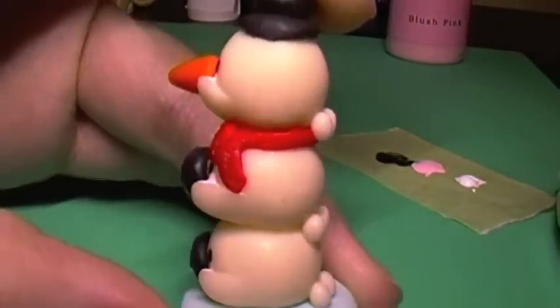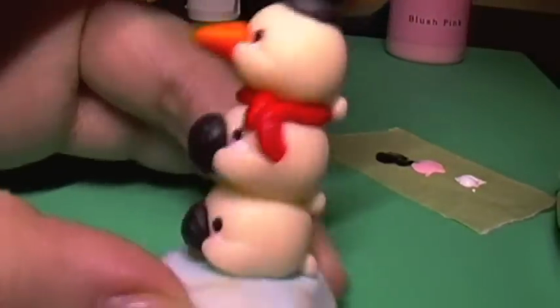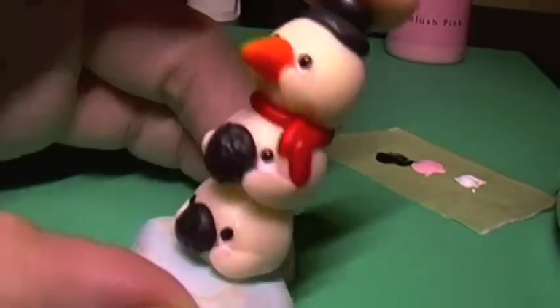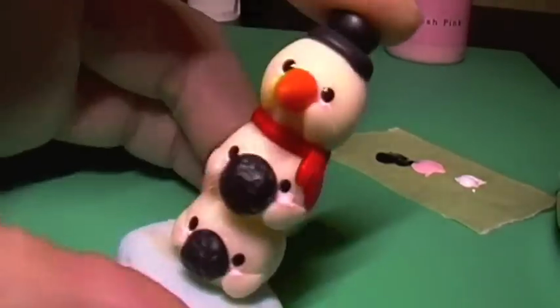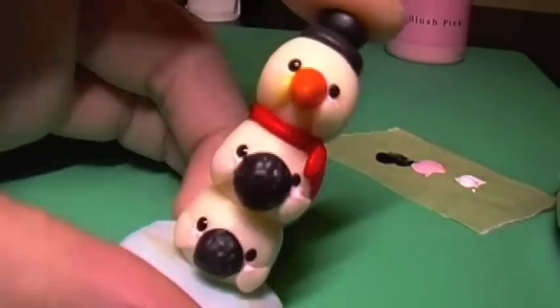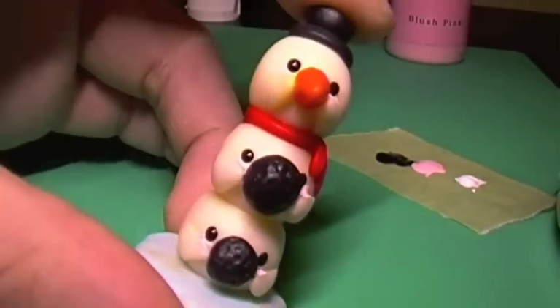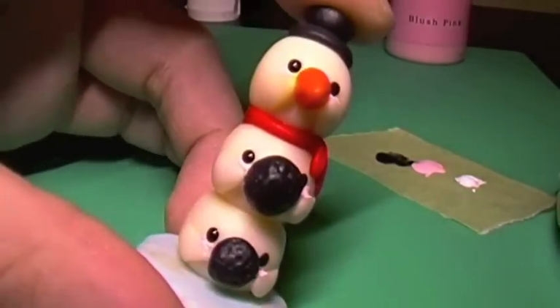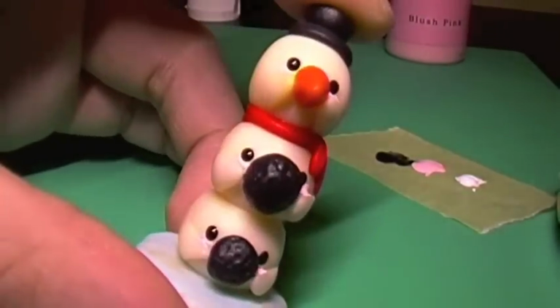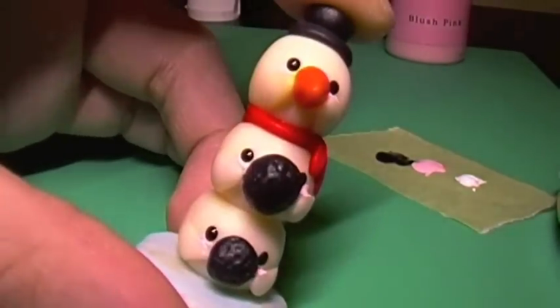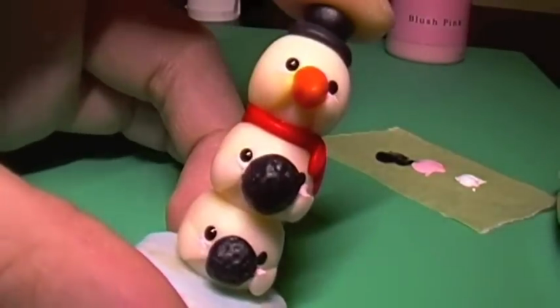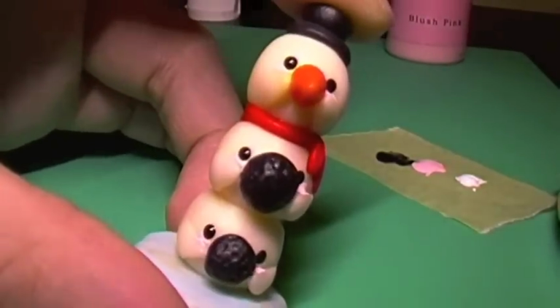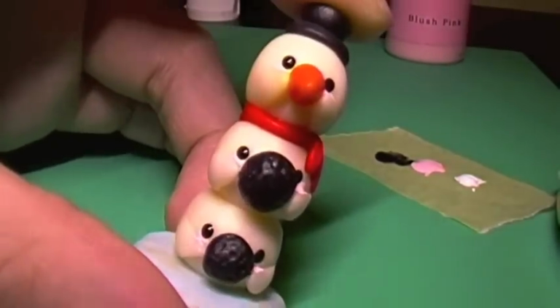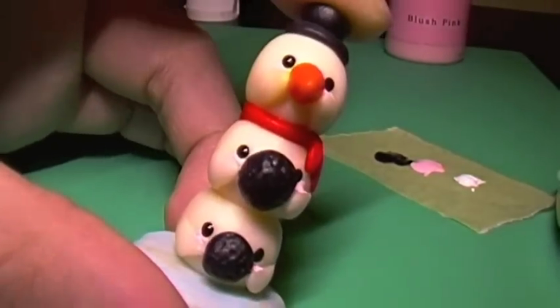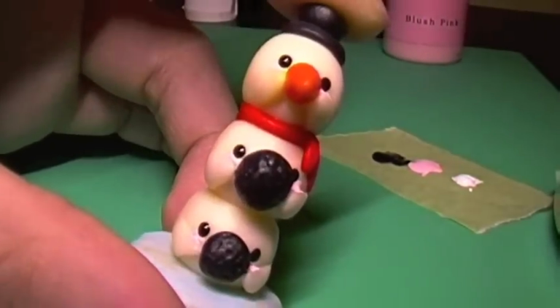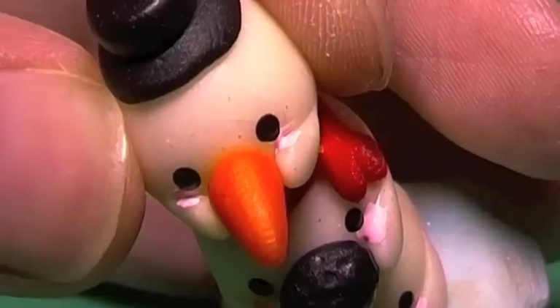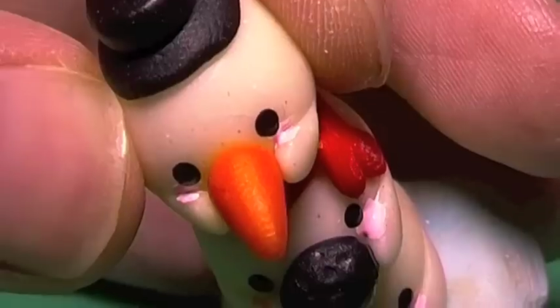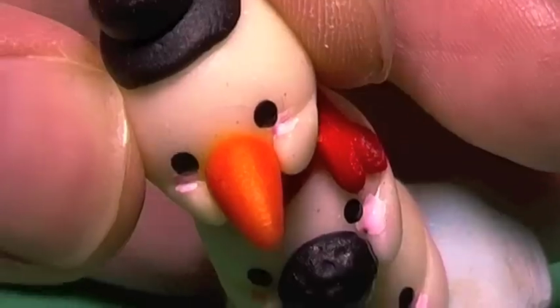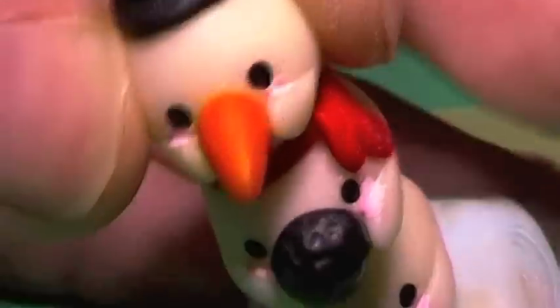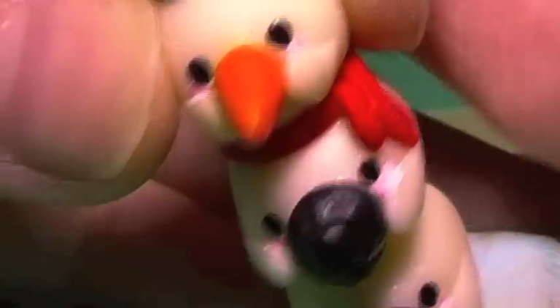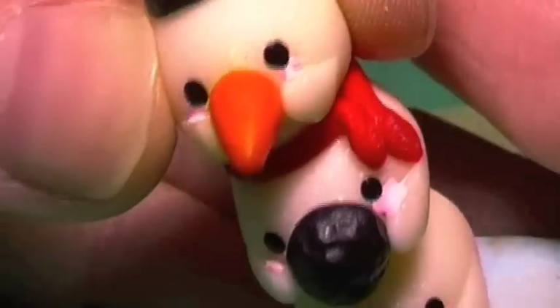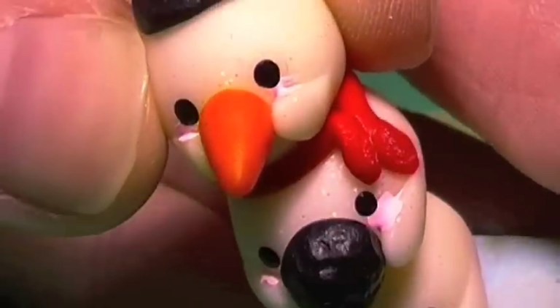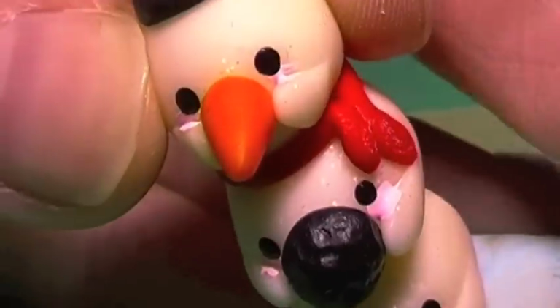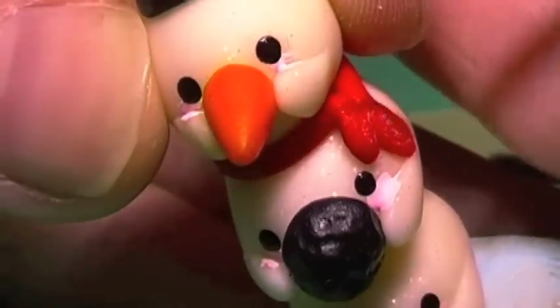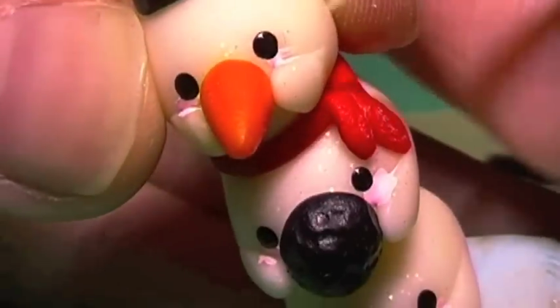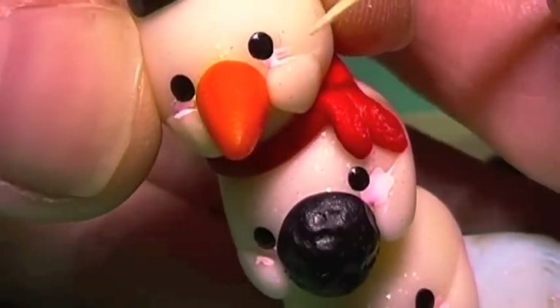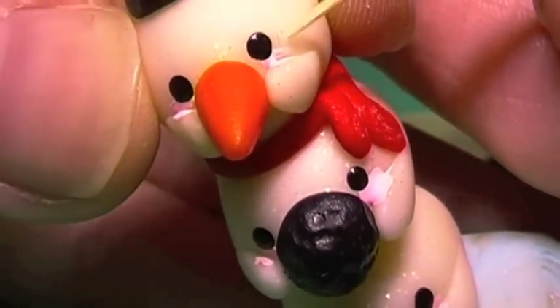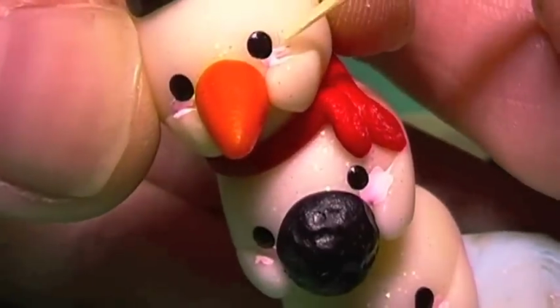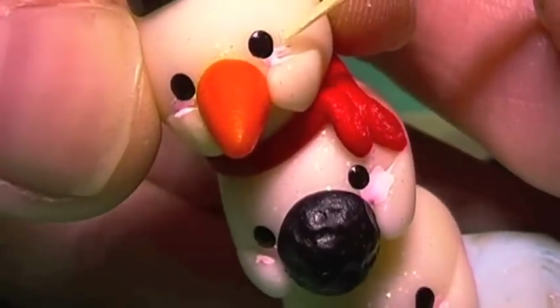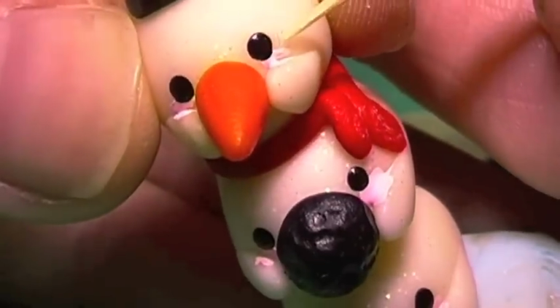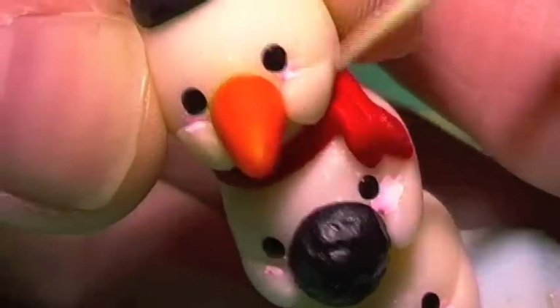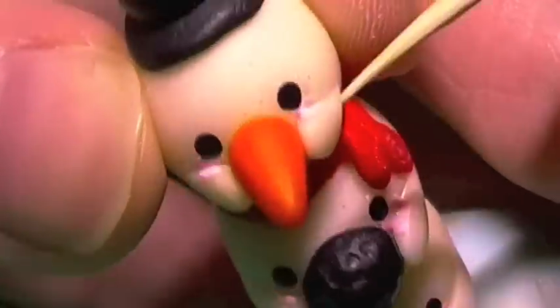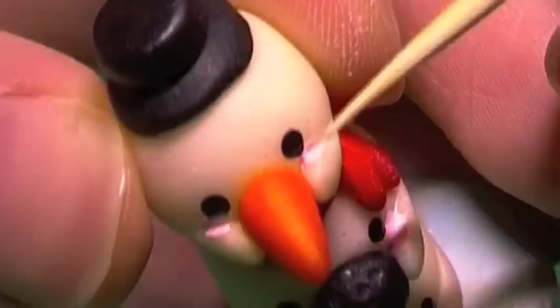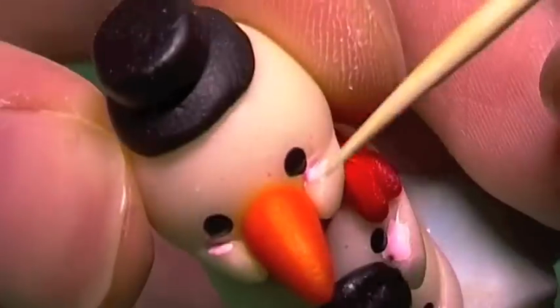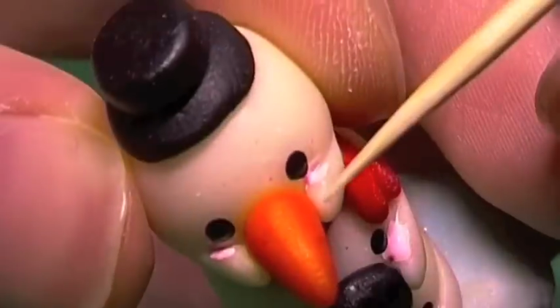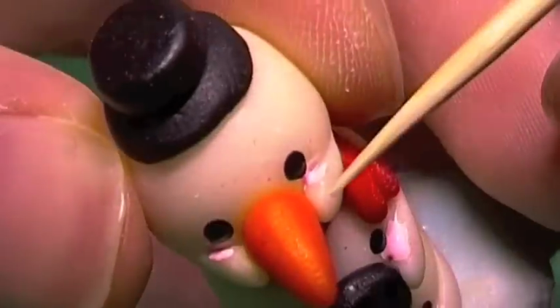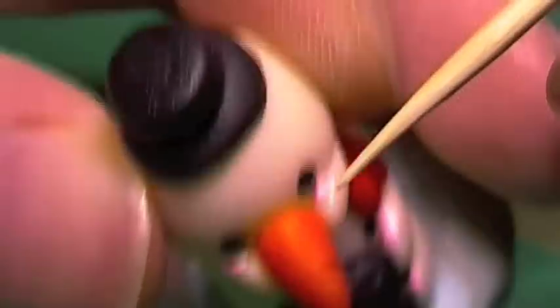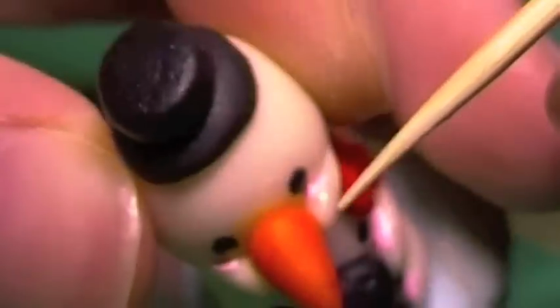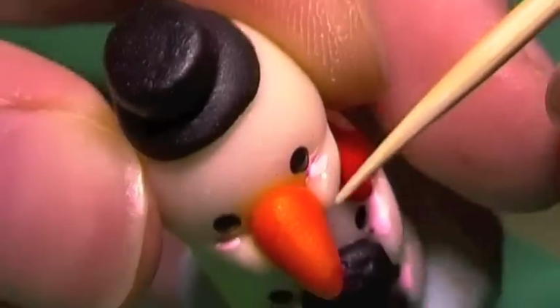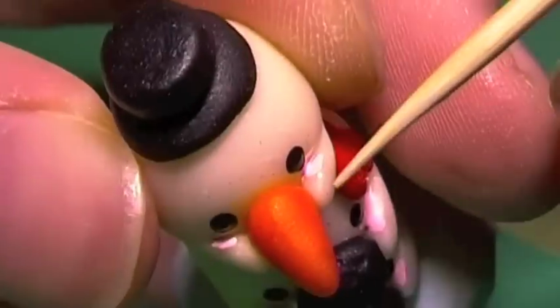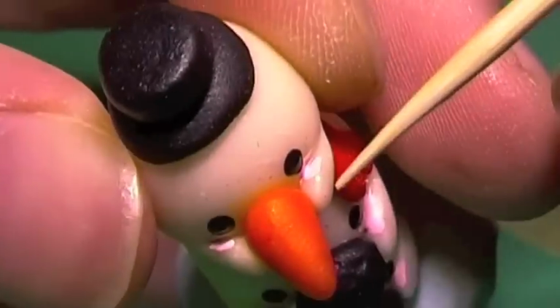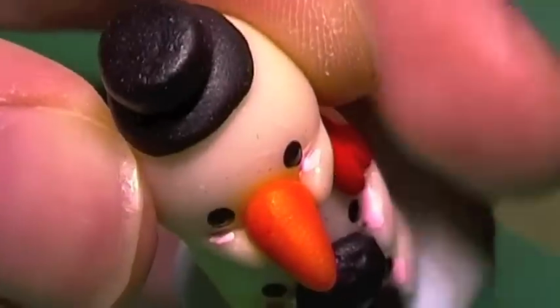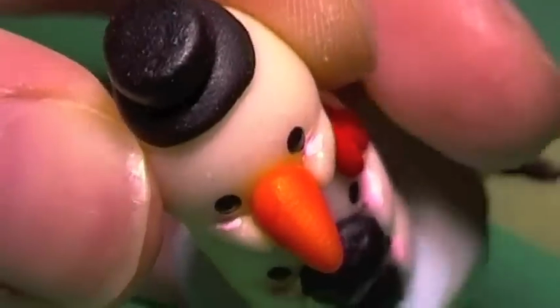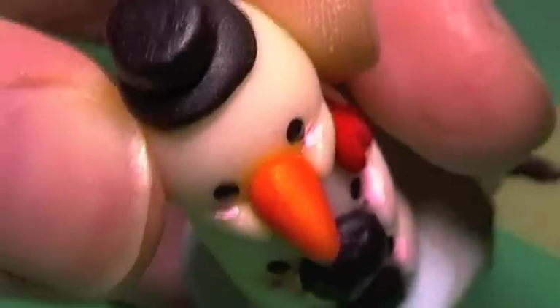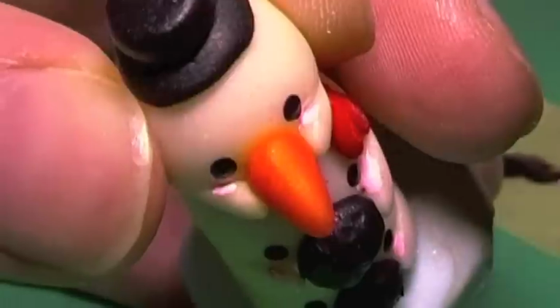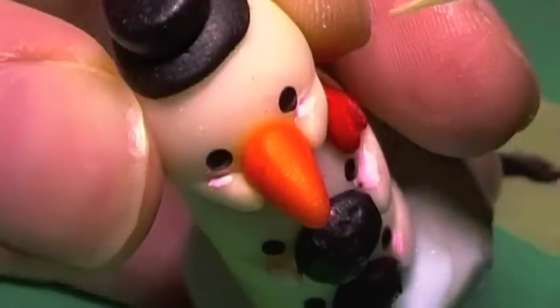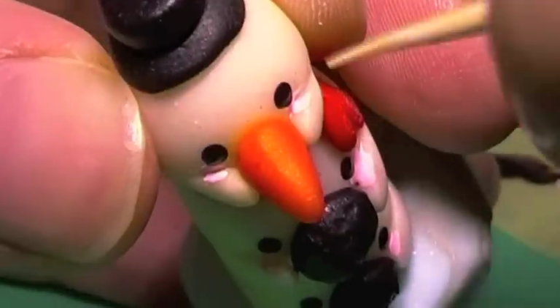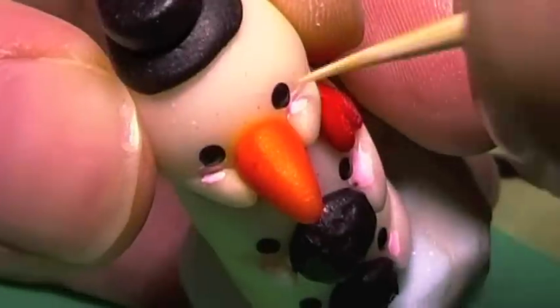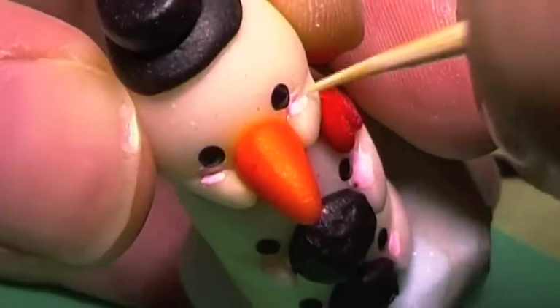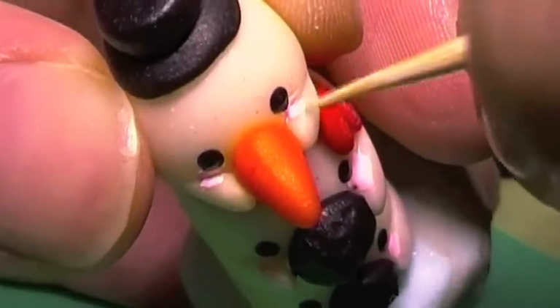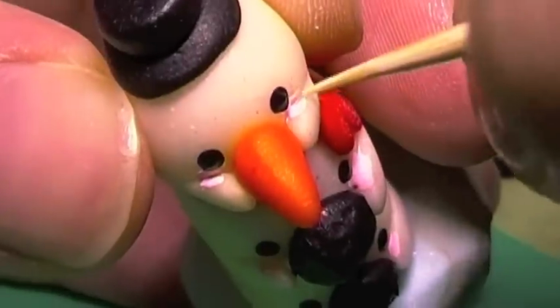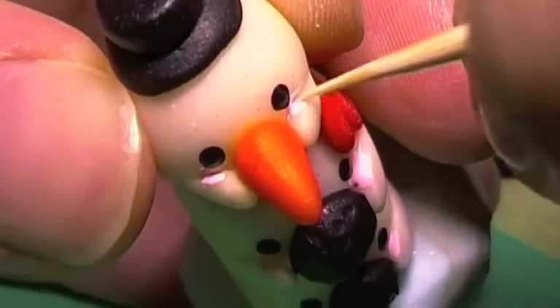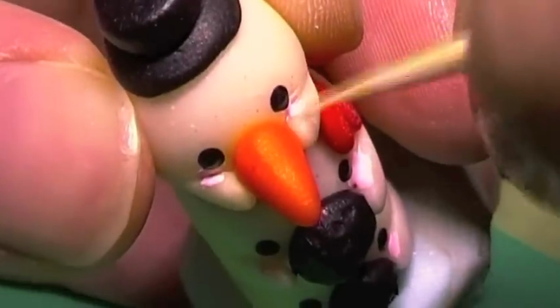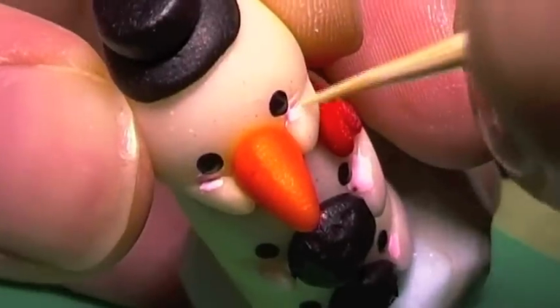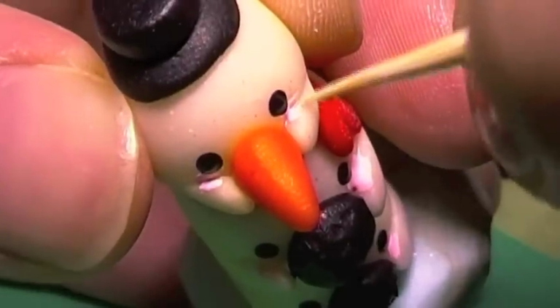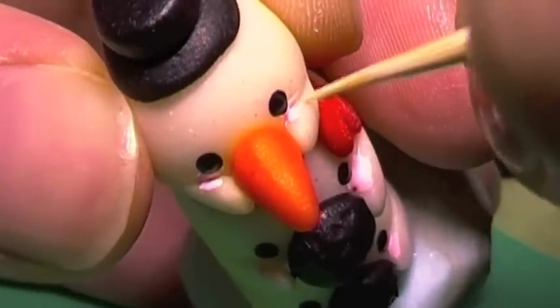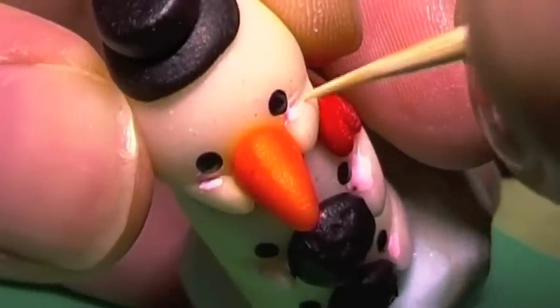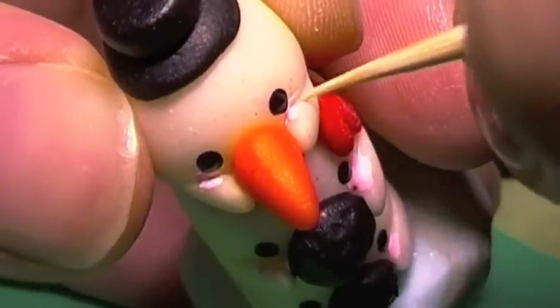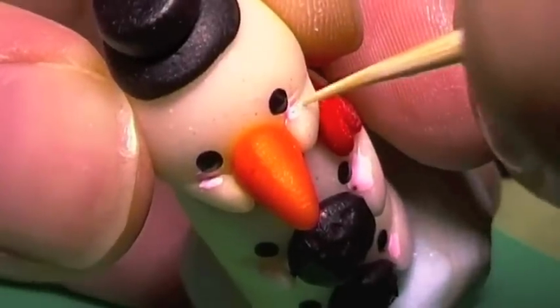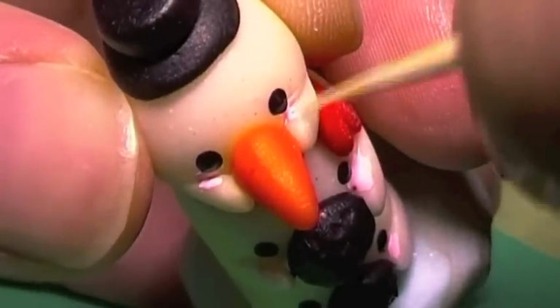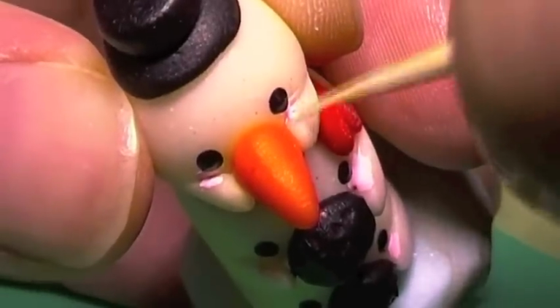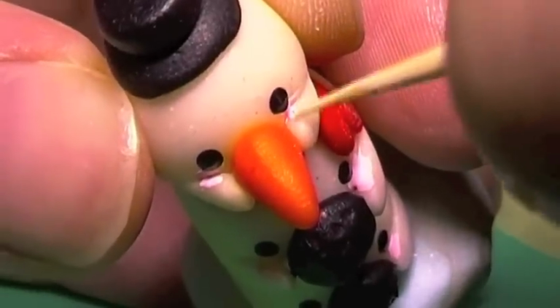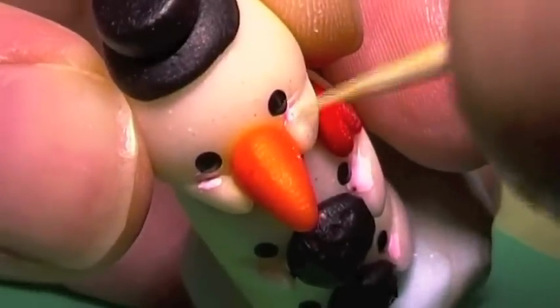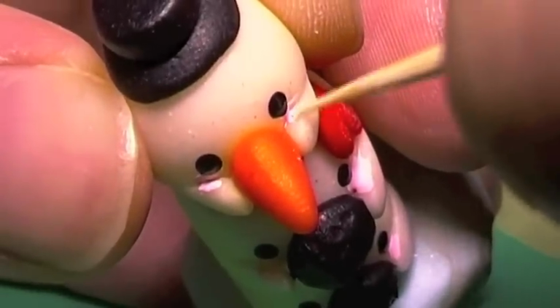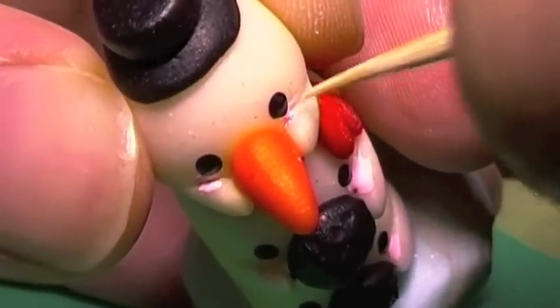To finish off, once you're happy with how it looks, I'm just taking a toothpick and cleaning up any paint that transferred over onto the hands.